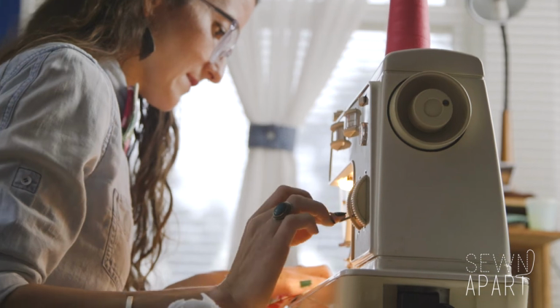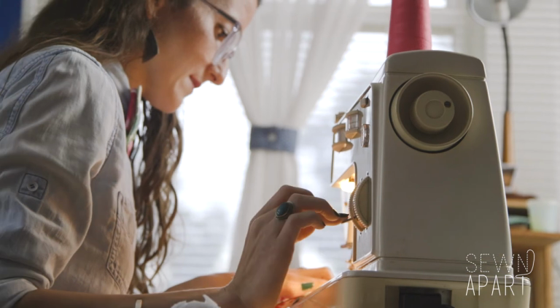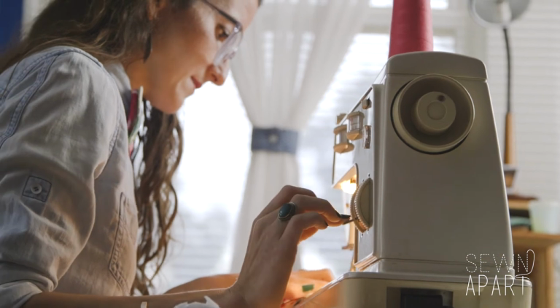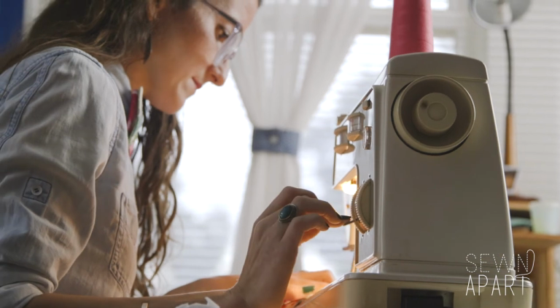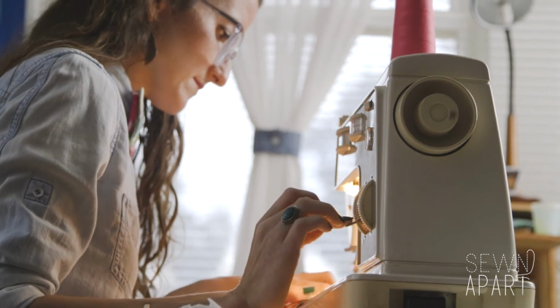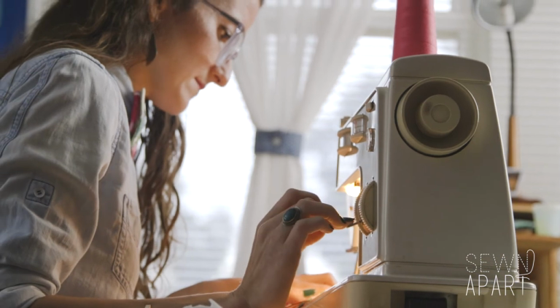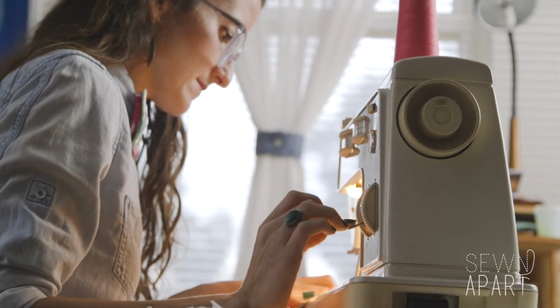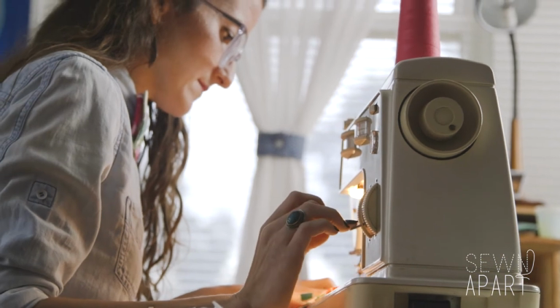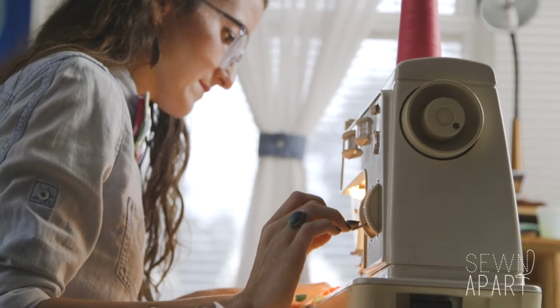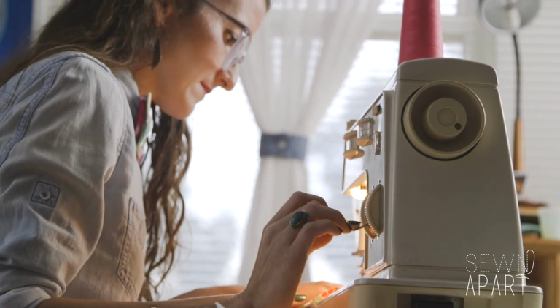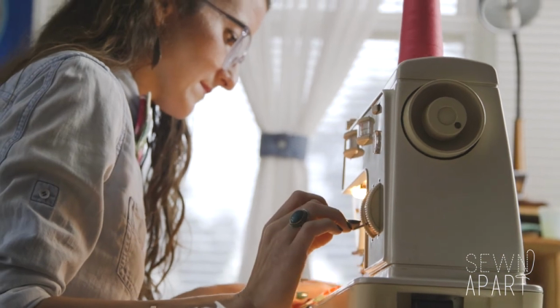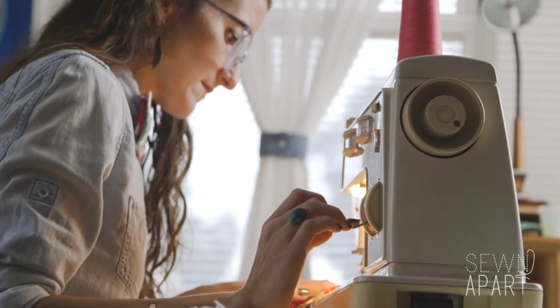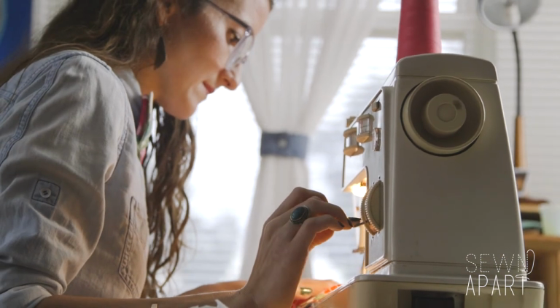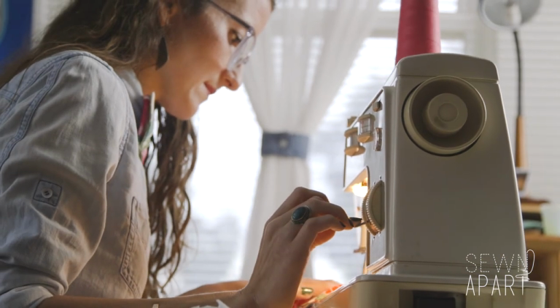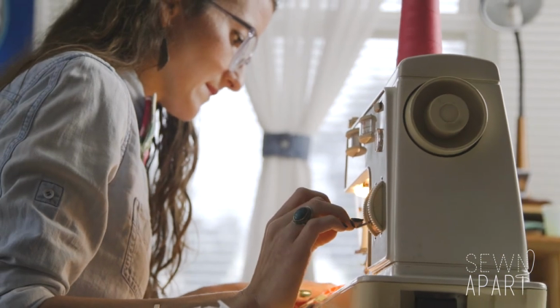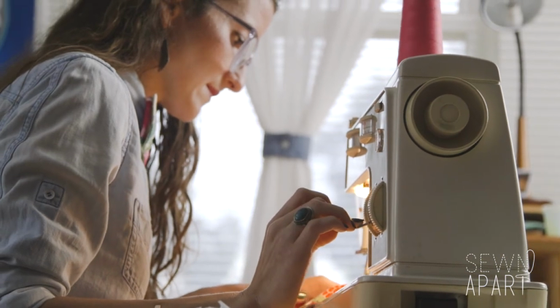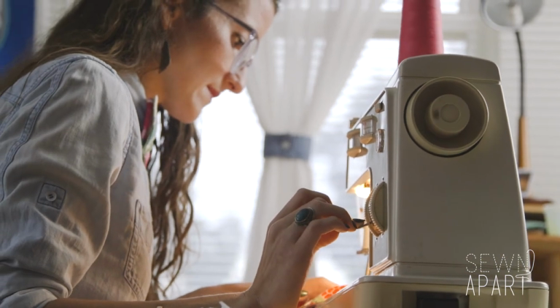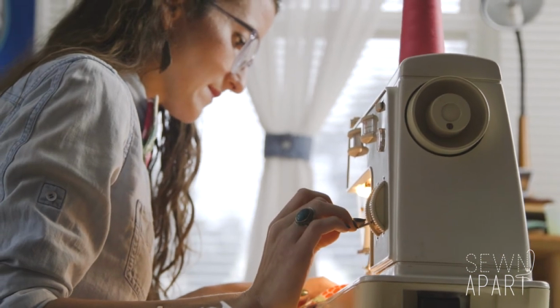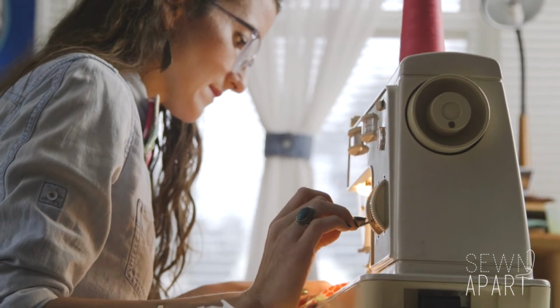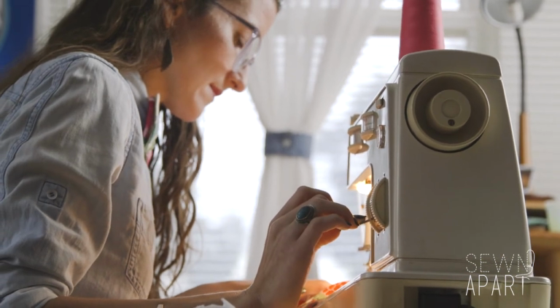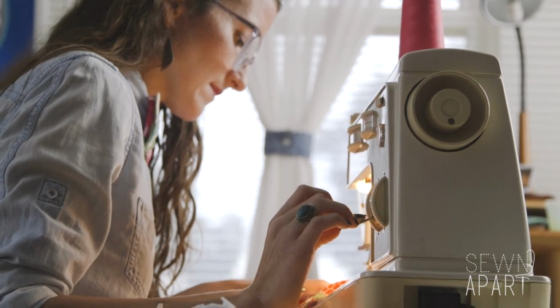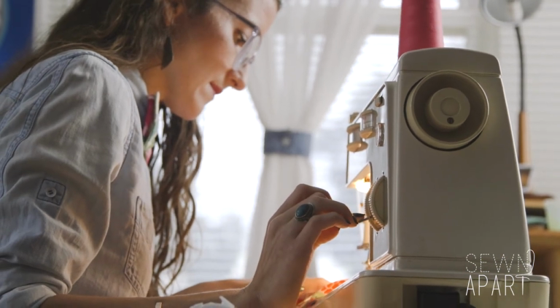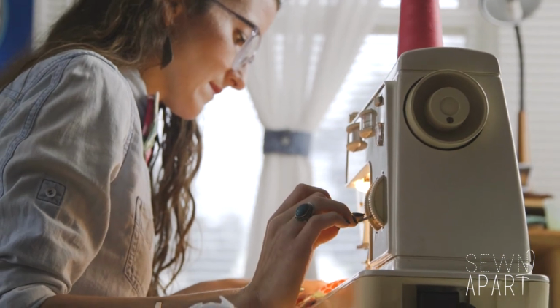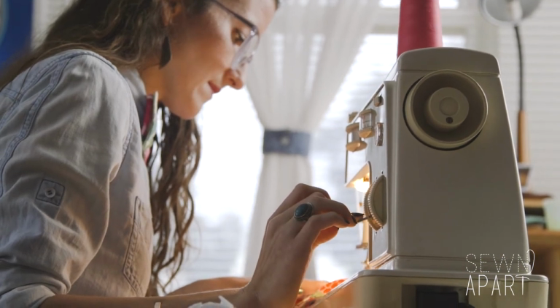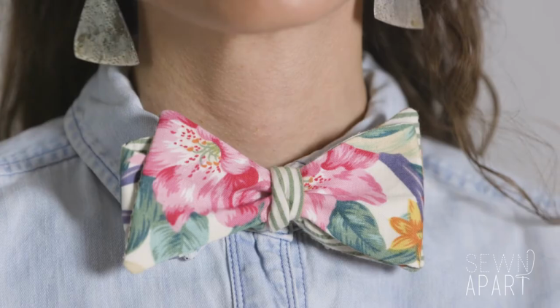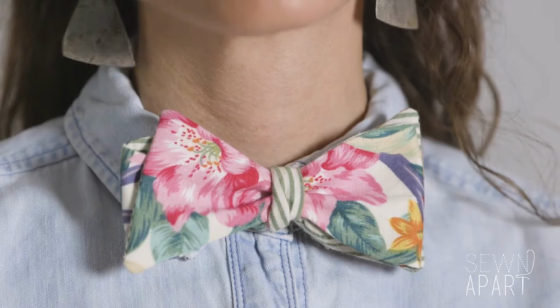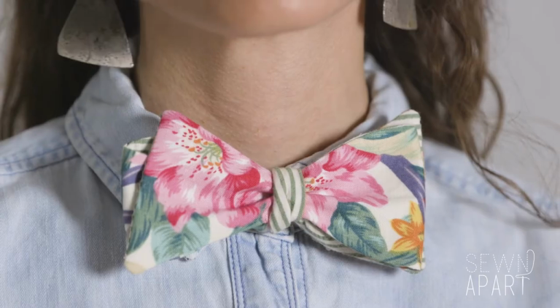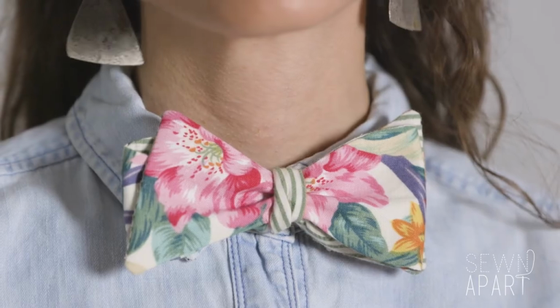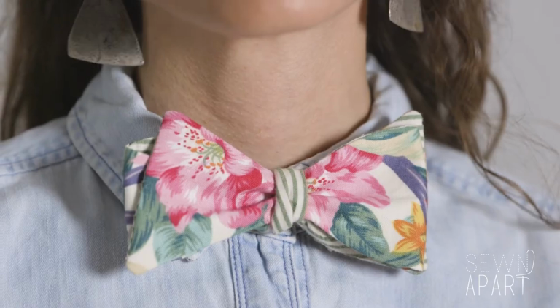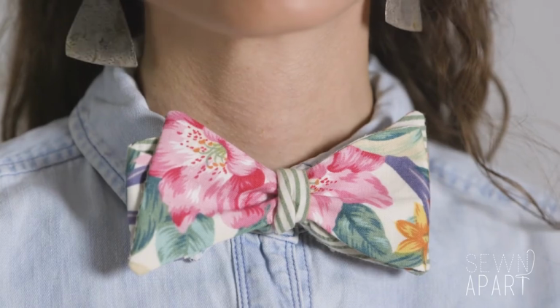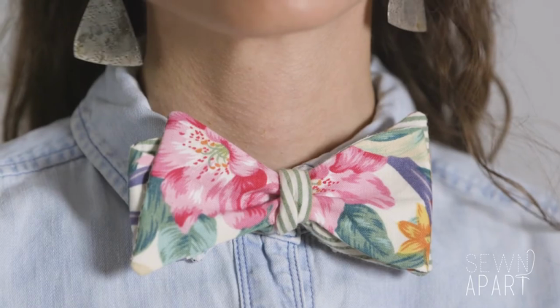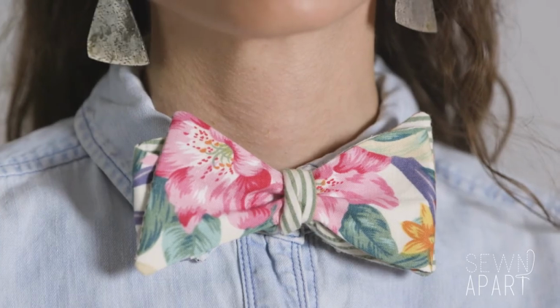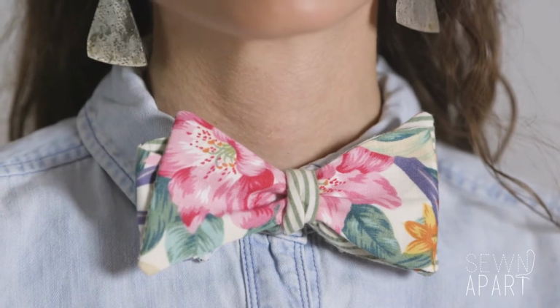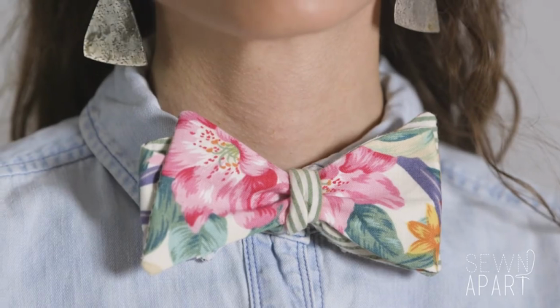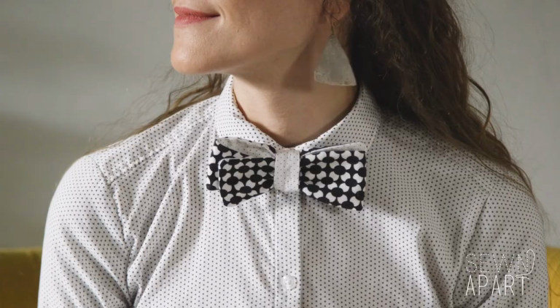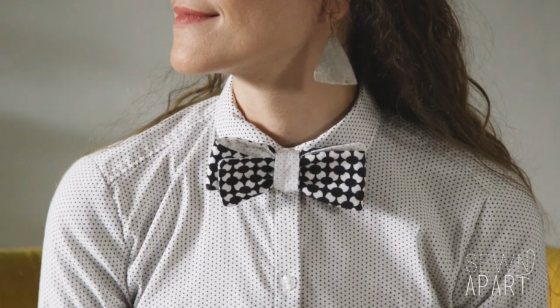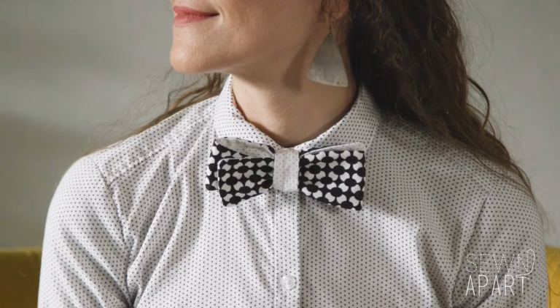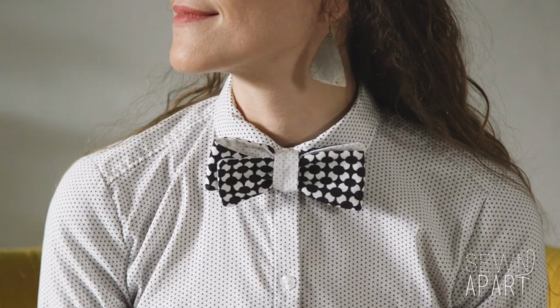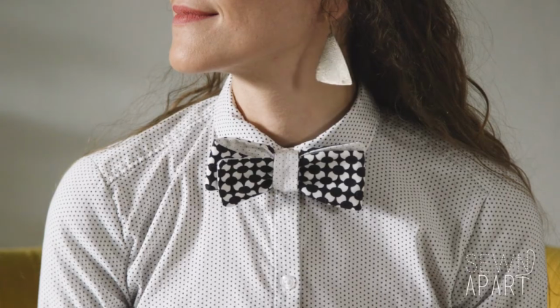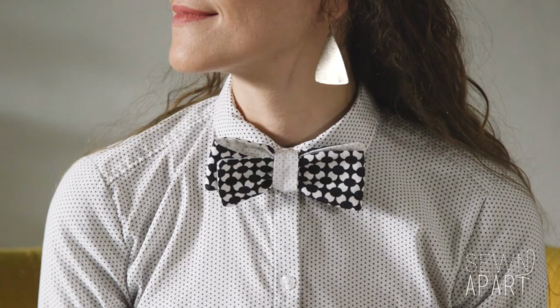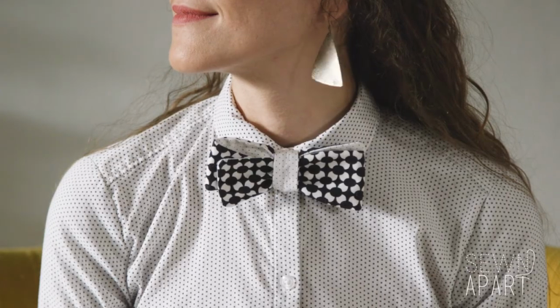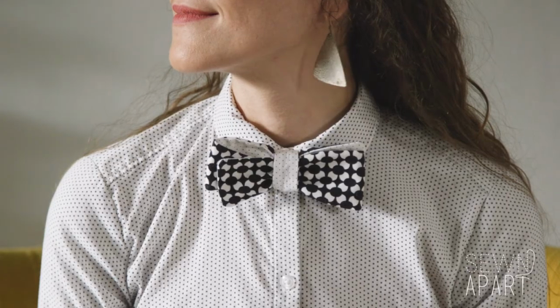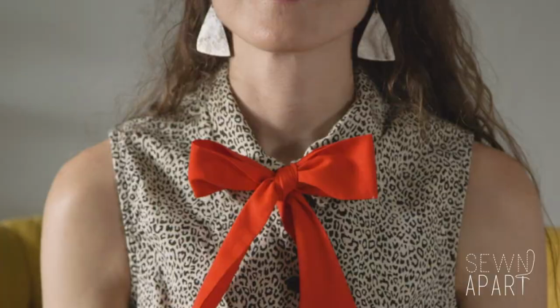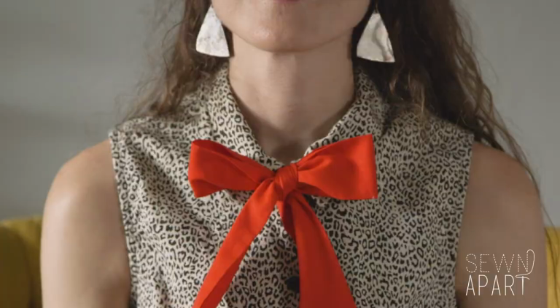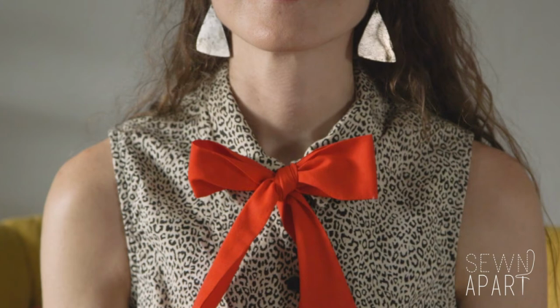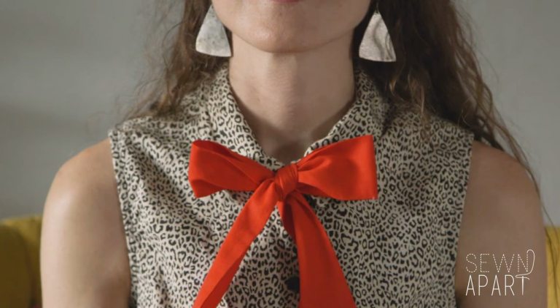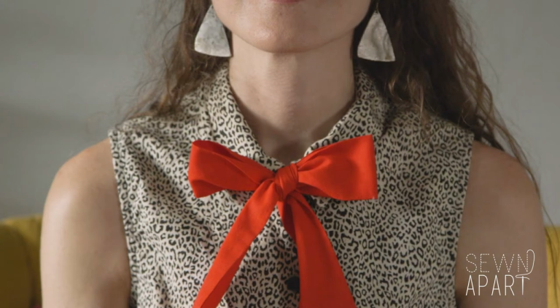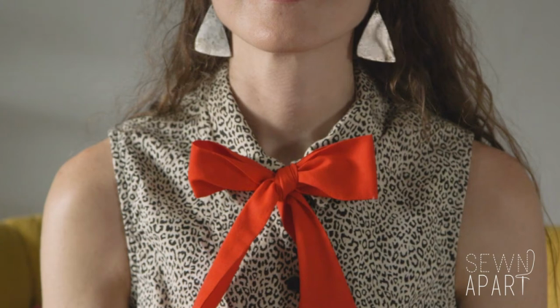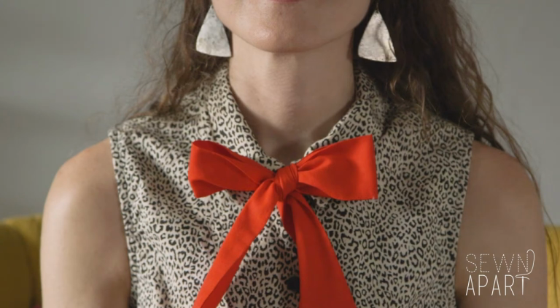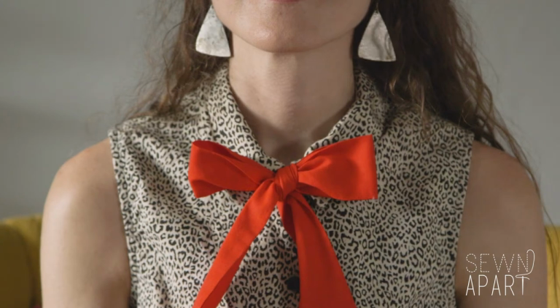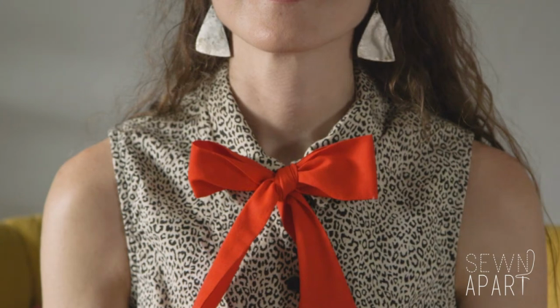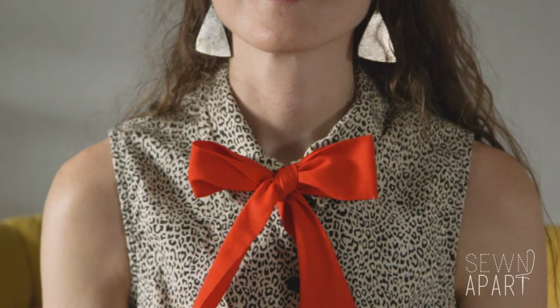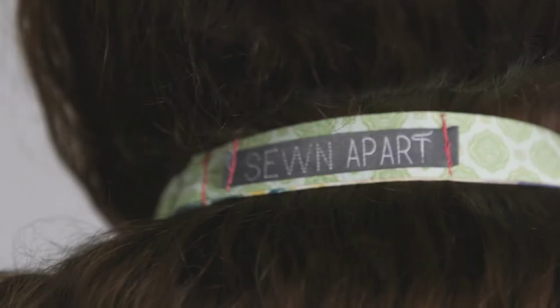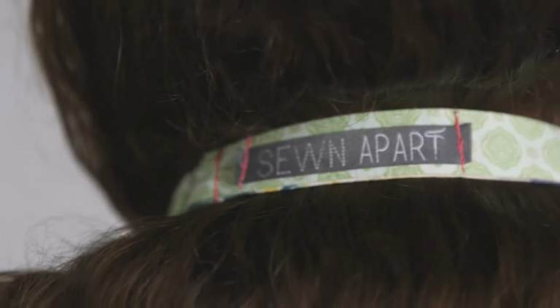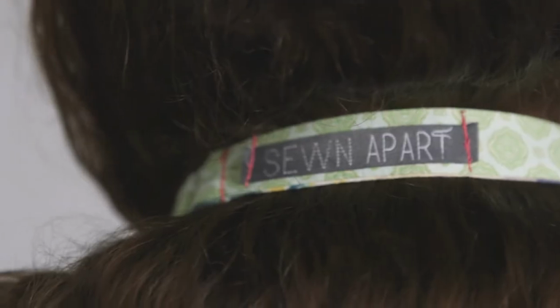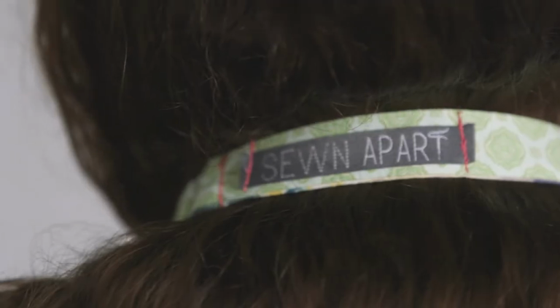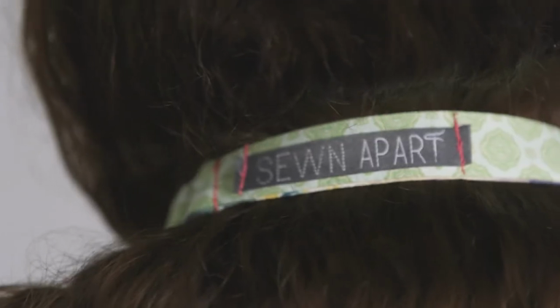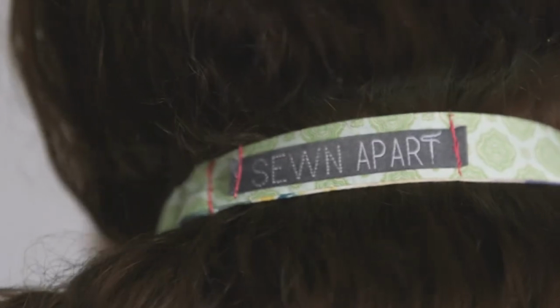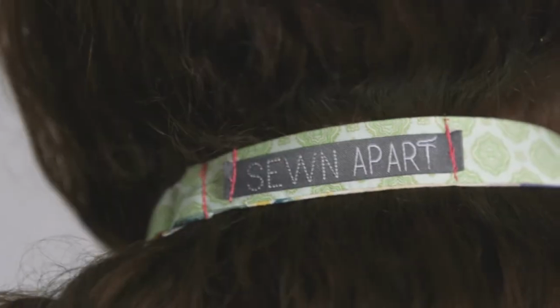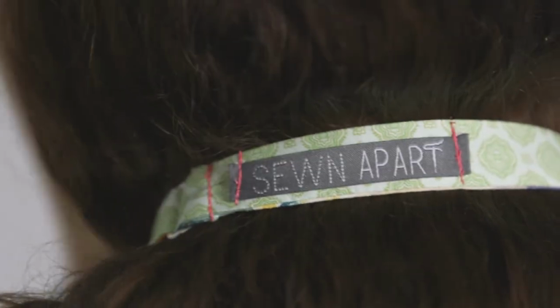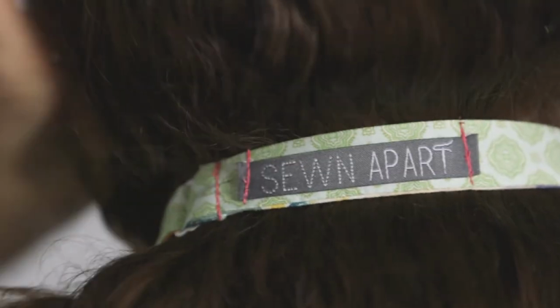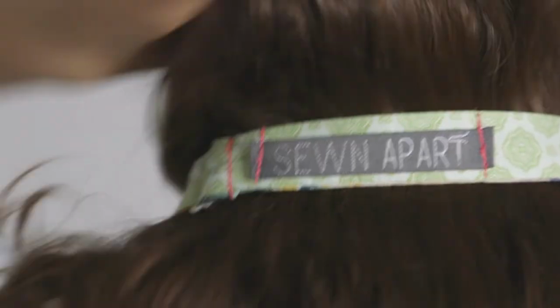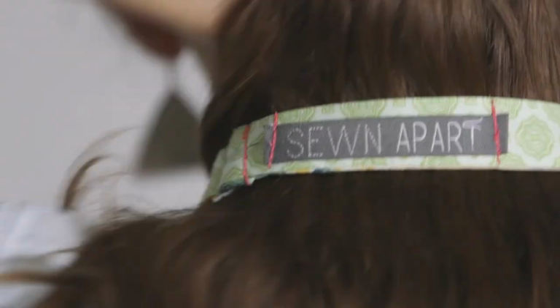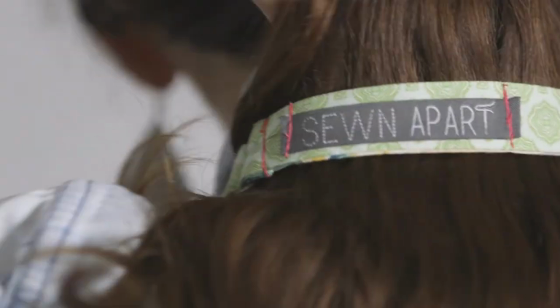For me, I think of bow ties as like a power accessory — like red lipstick, or a fresh shirt, or a fresh haircut. Like, you know you look good.